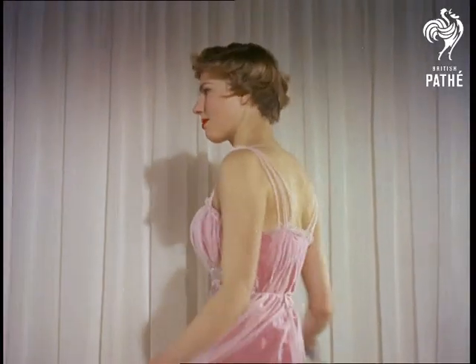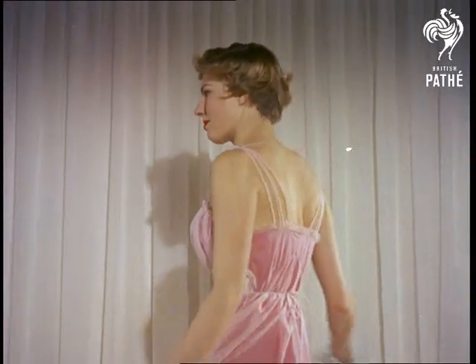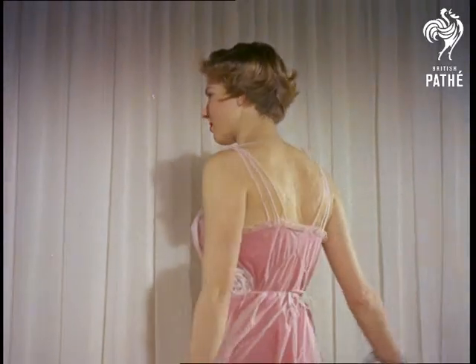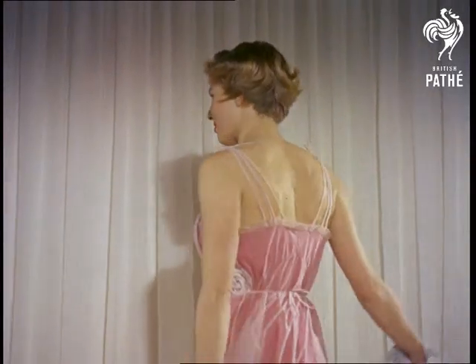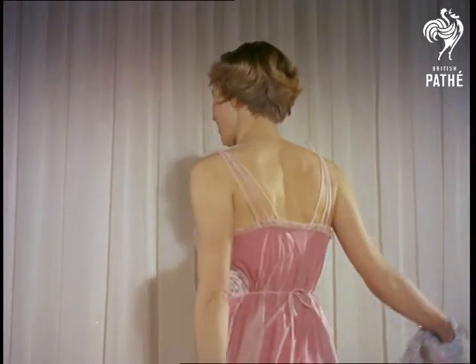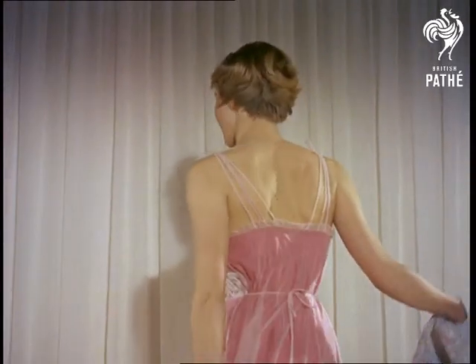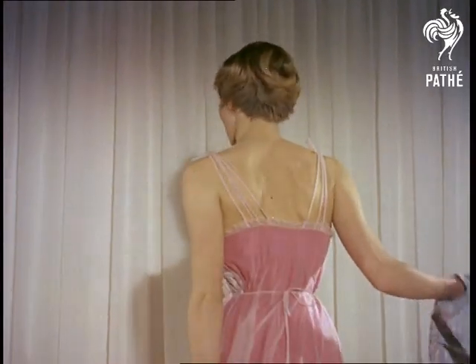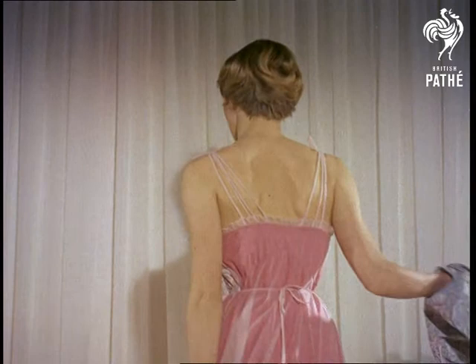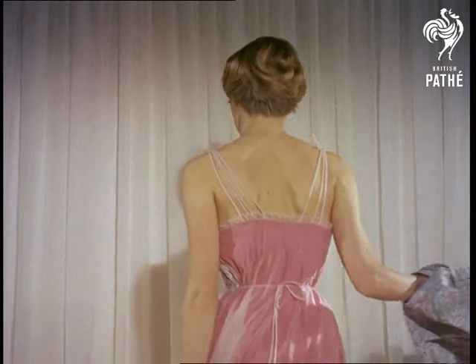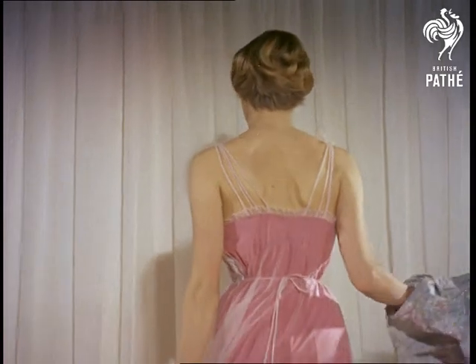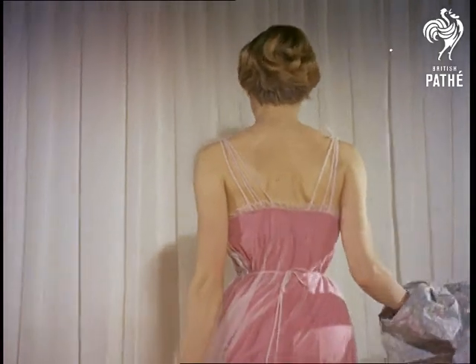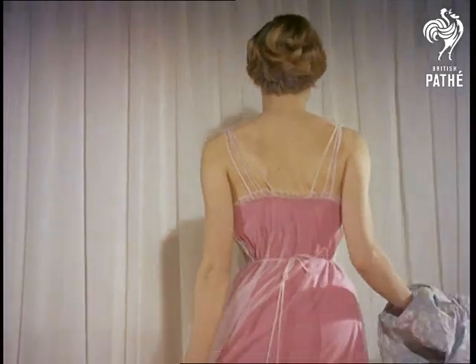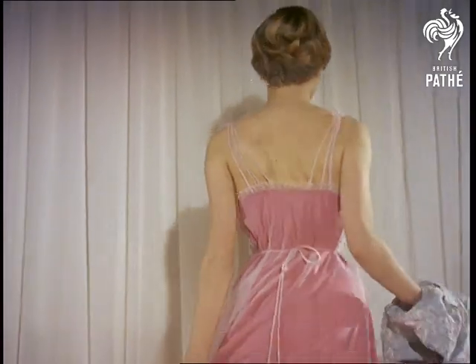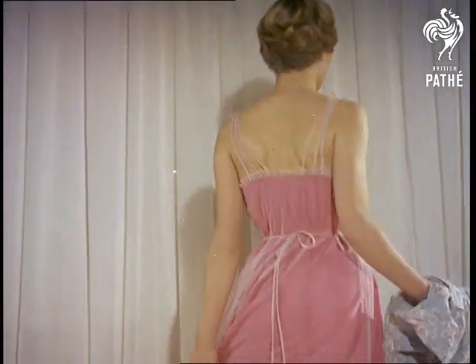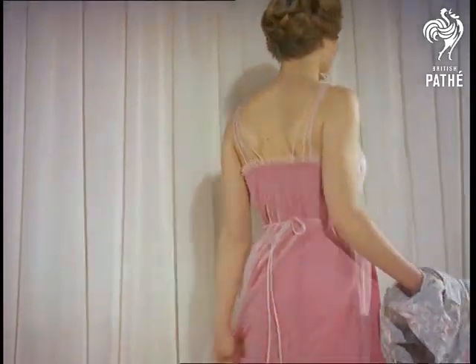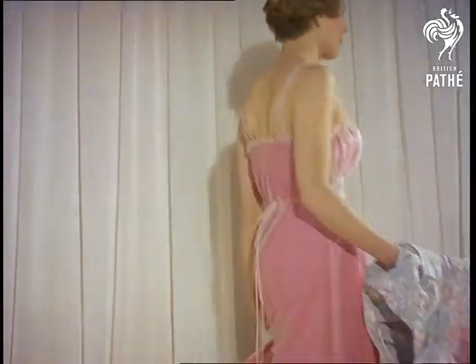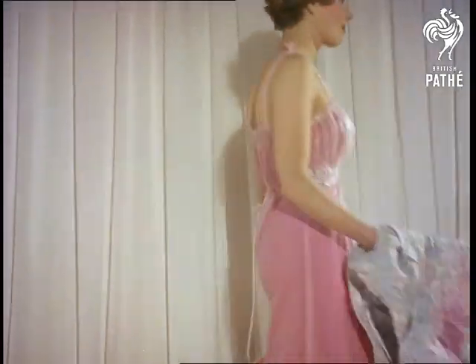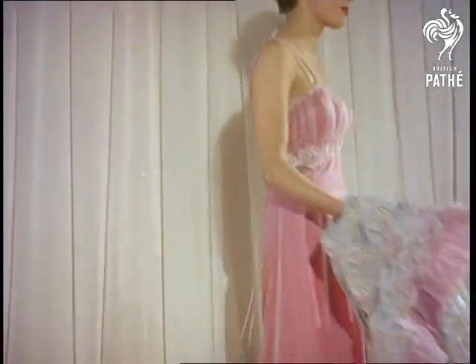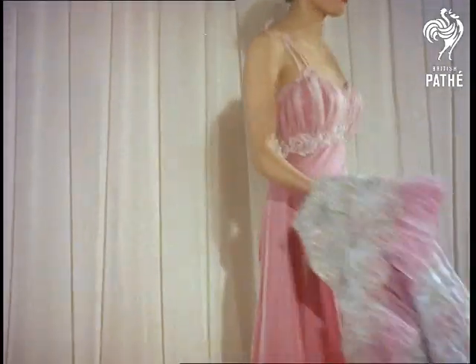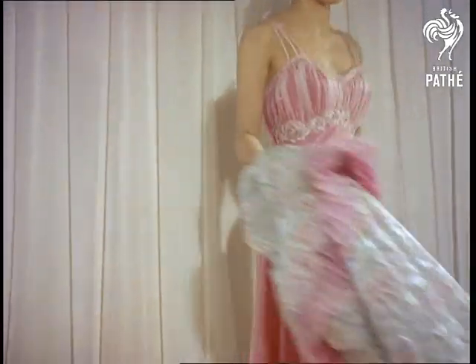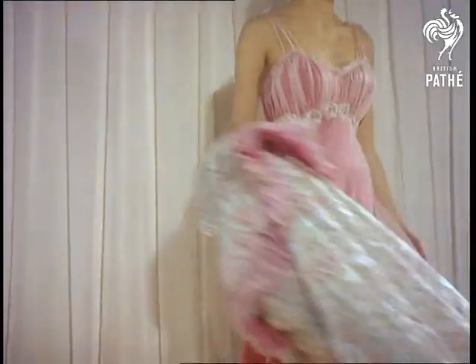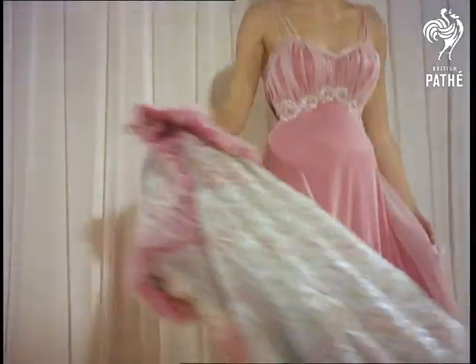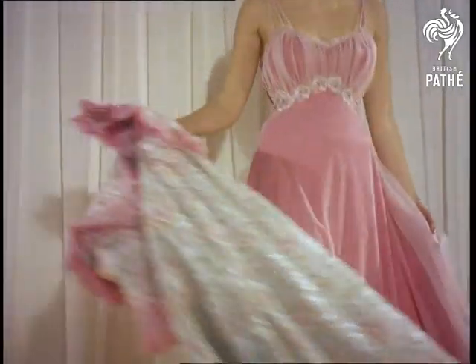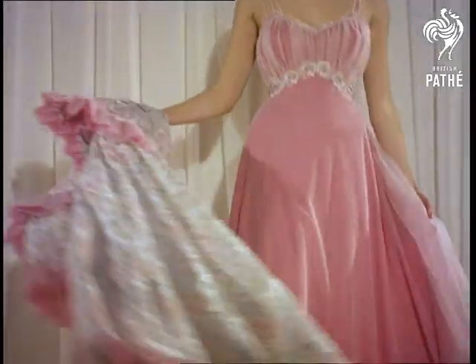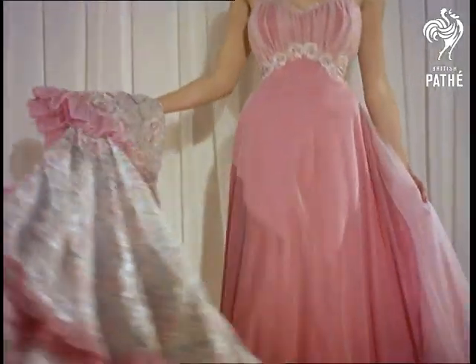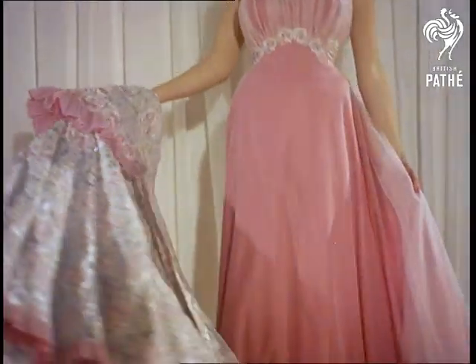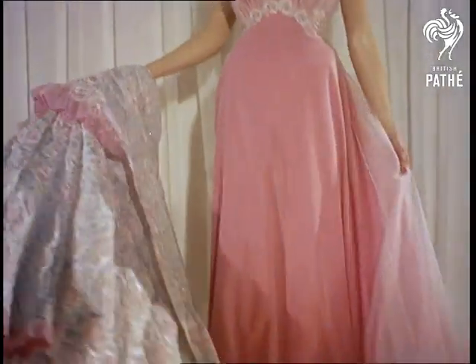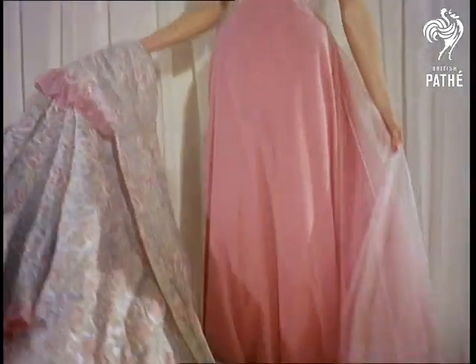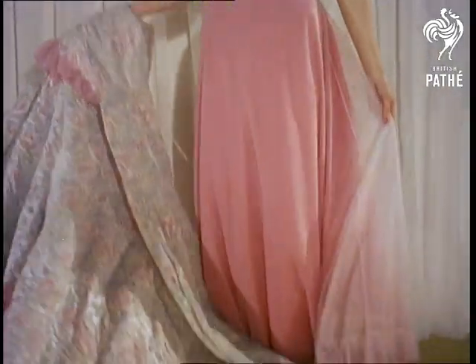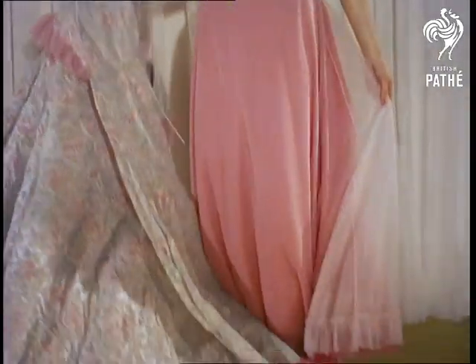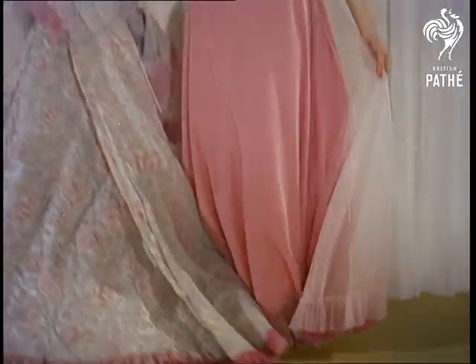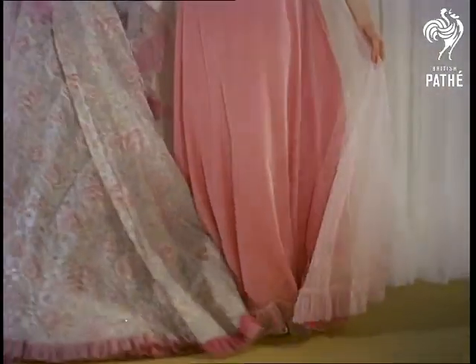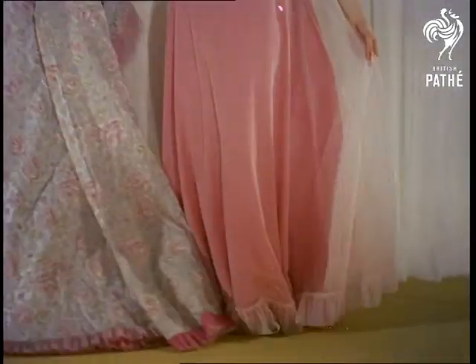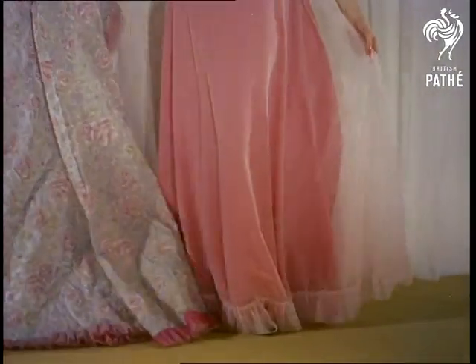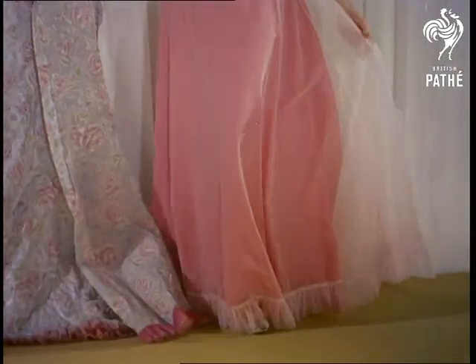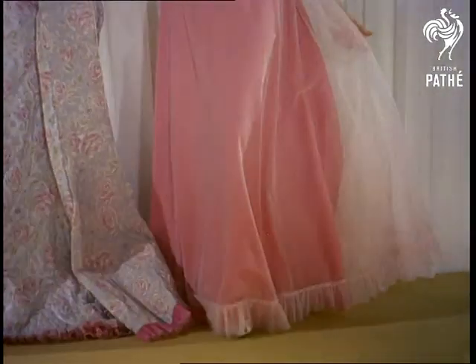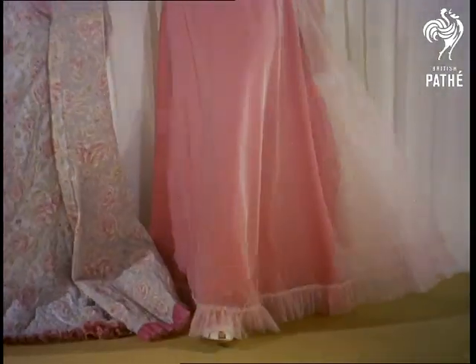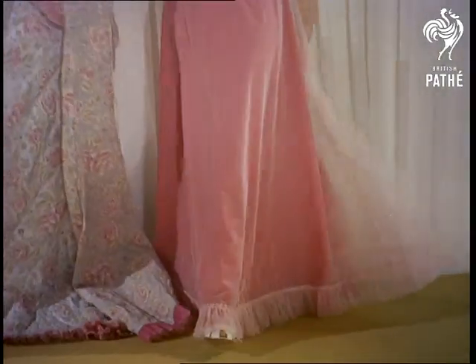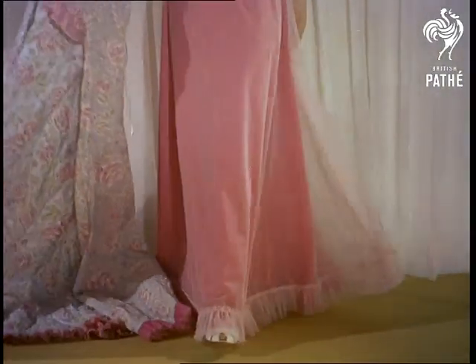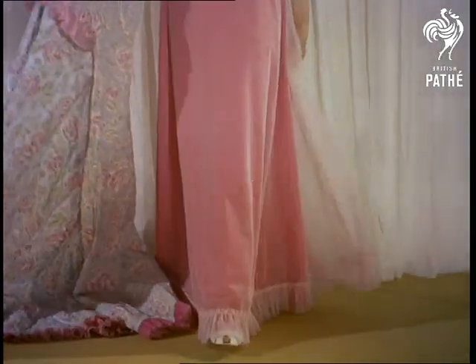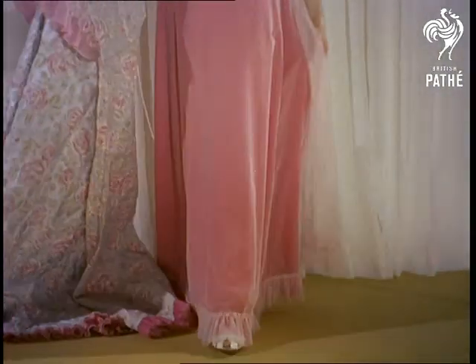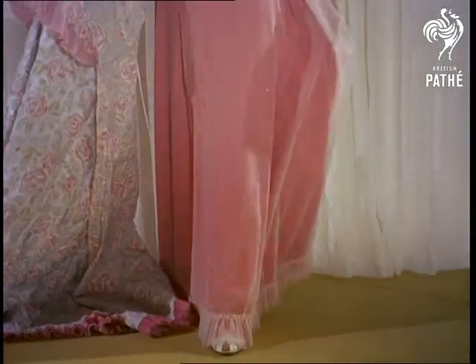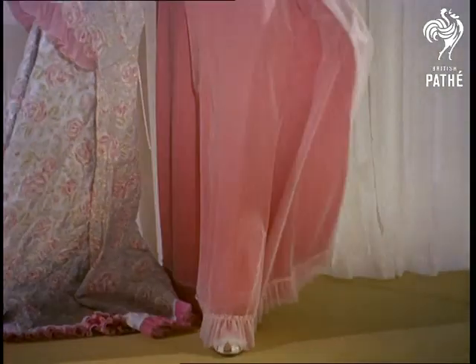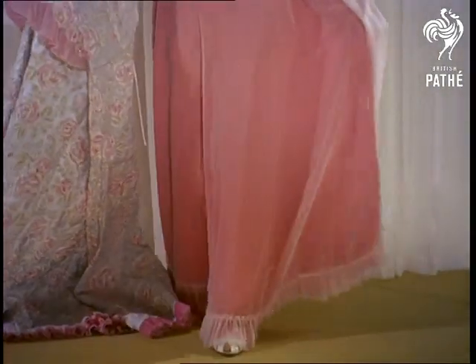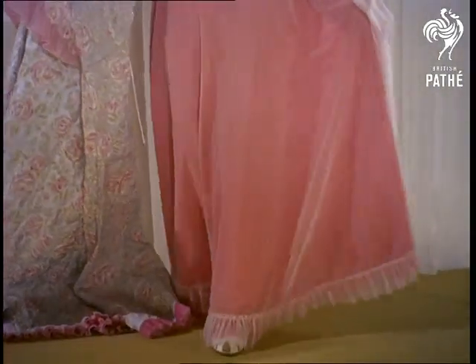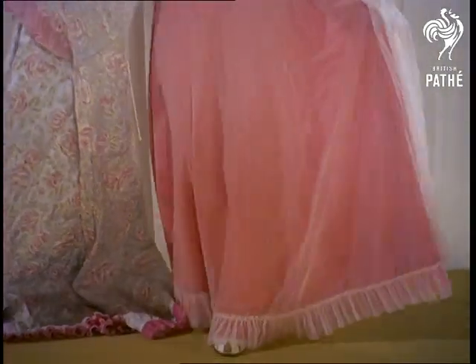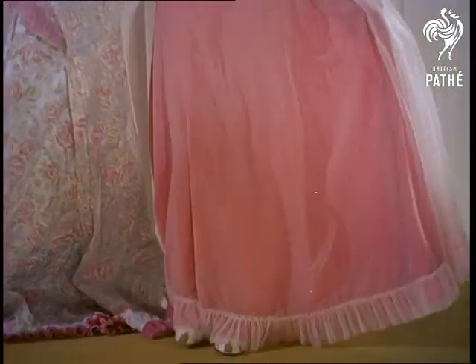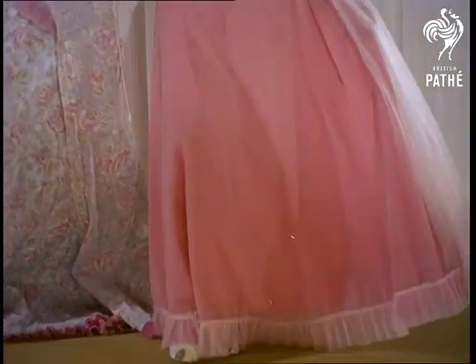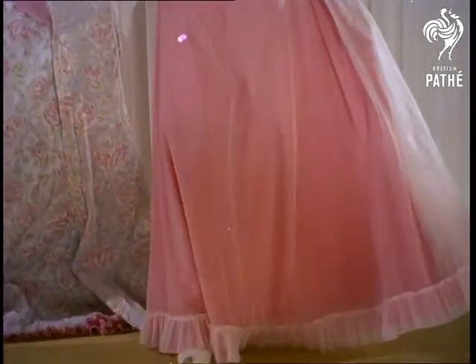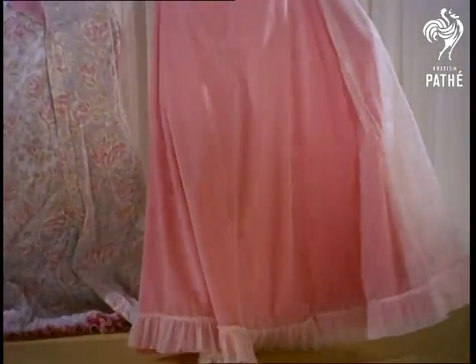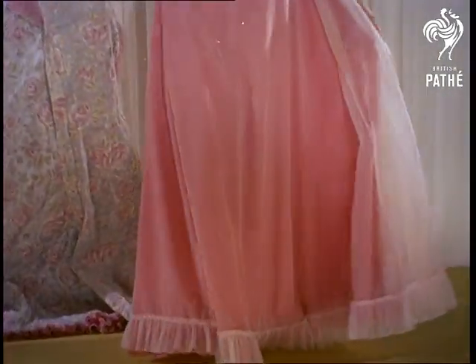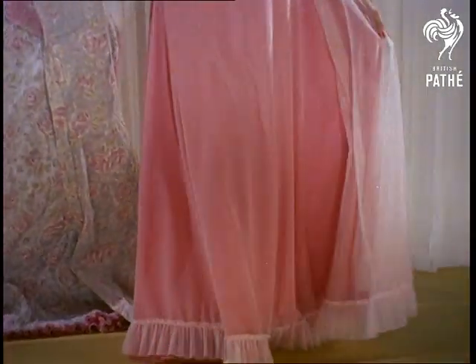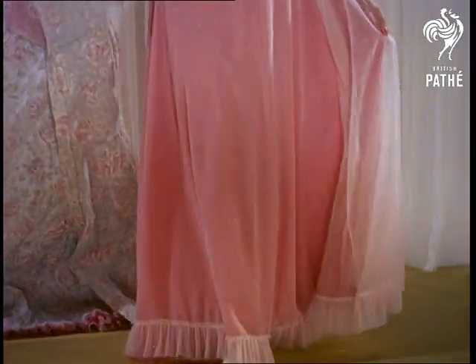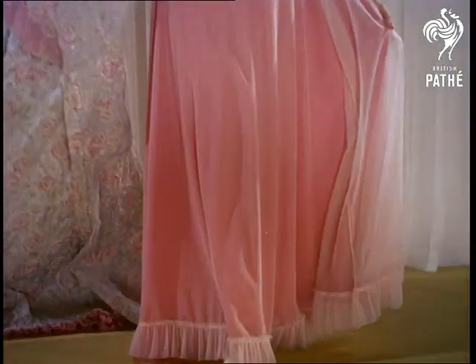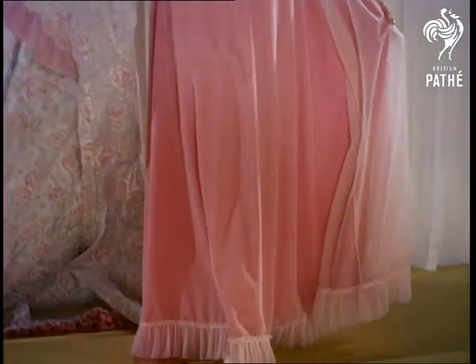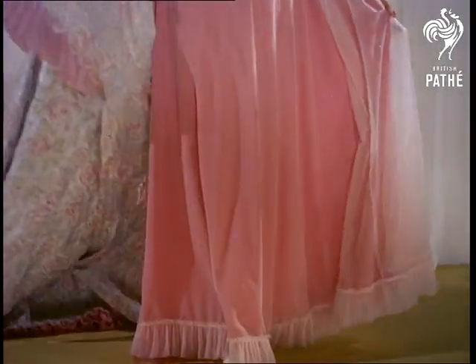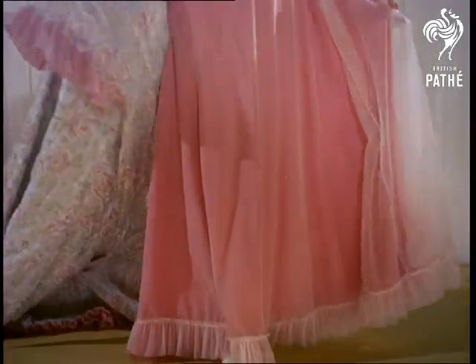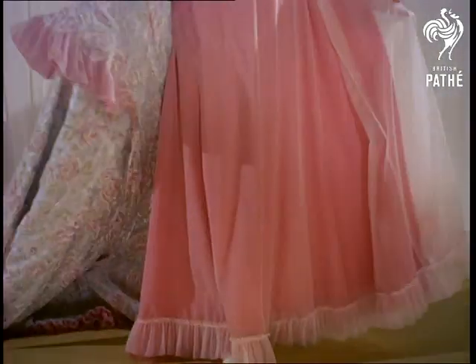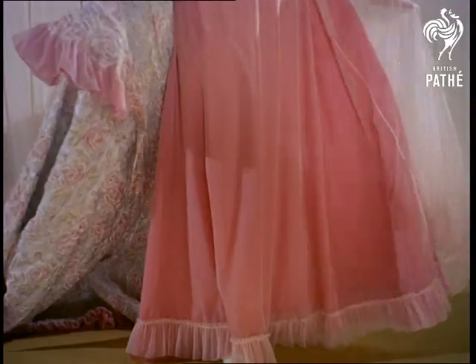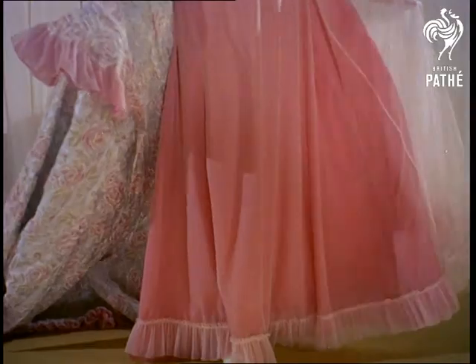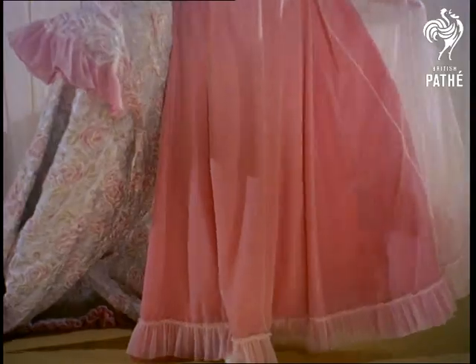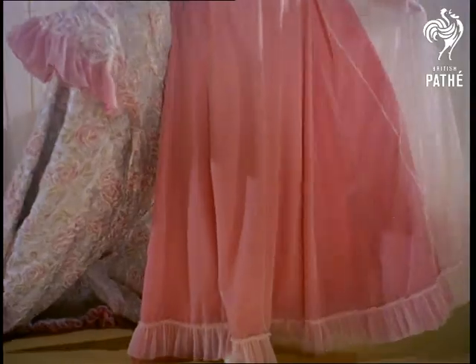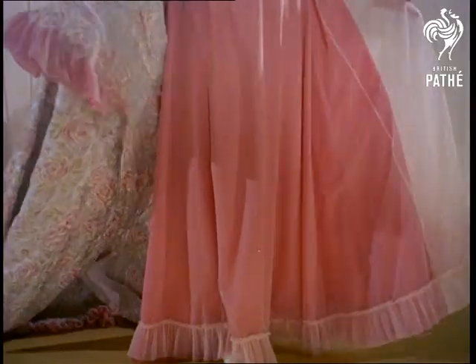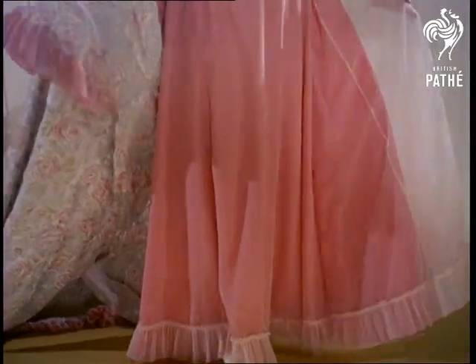Underneath, a double-thickness nightdress has applique embroidery to match the housecoat. Pity it's only for bed.